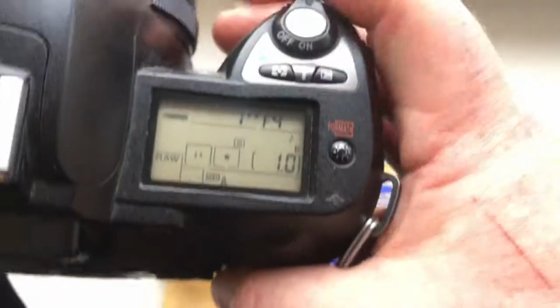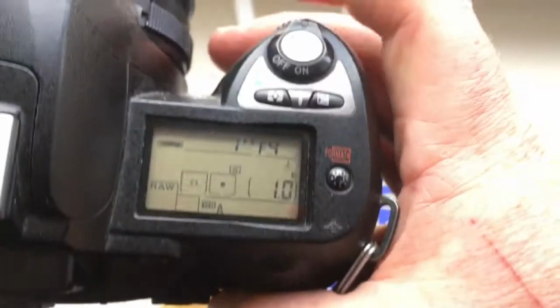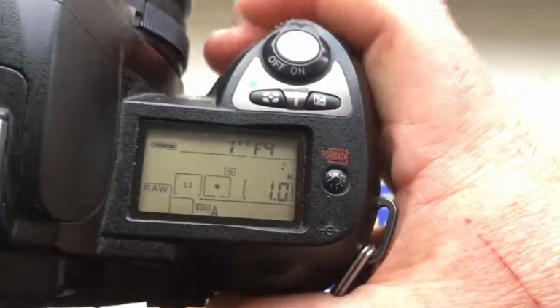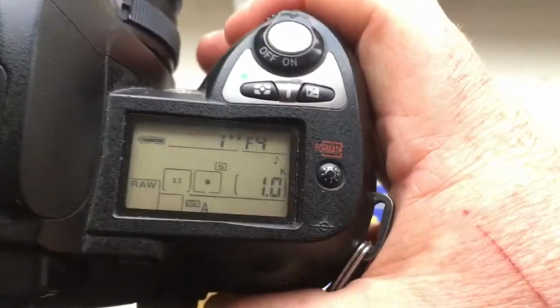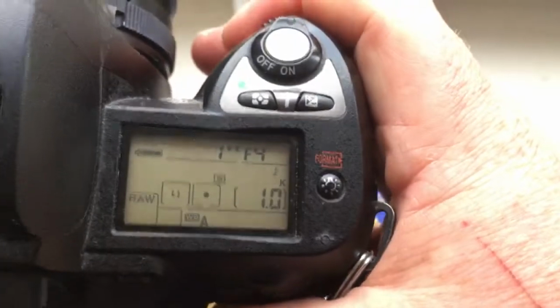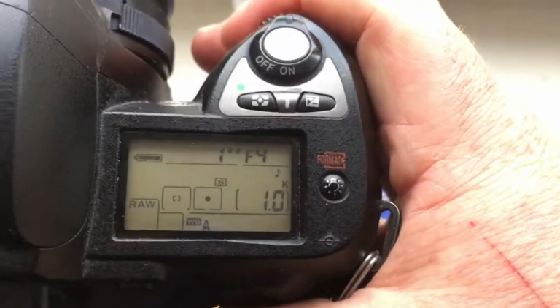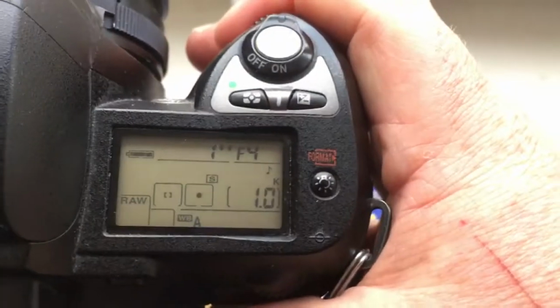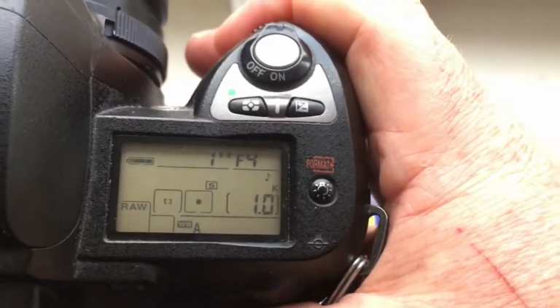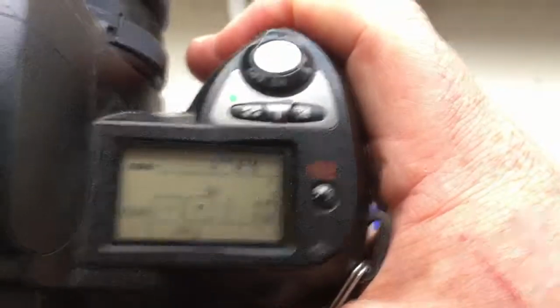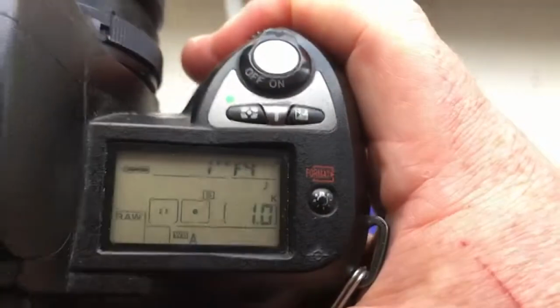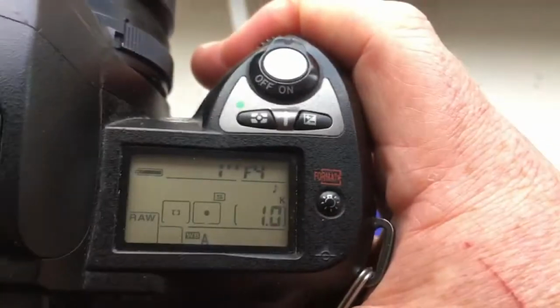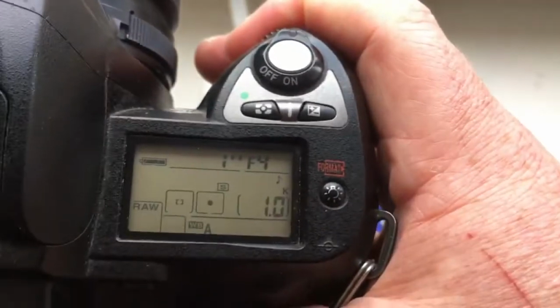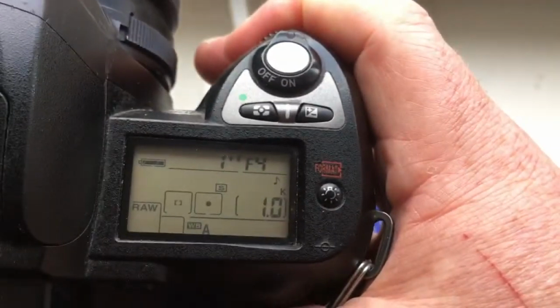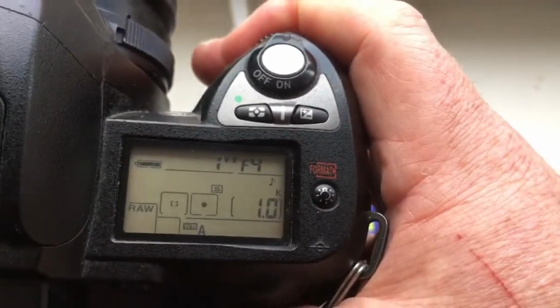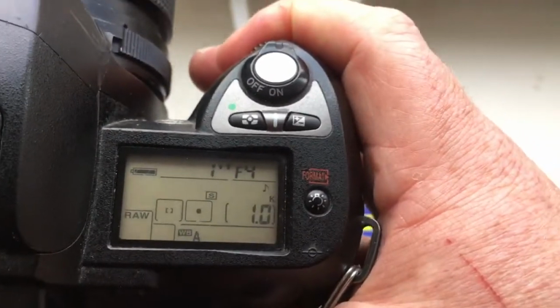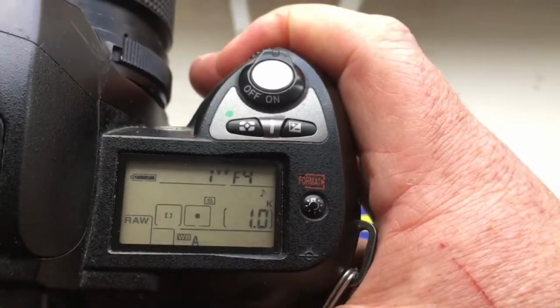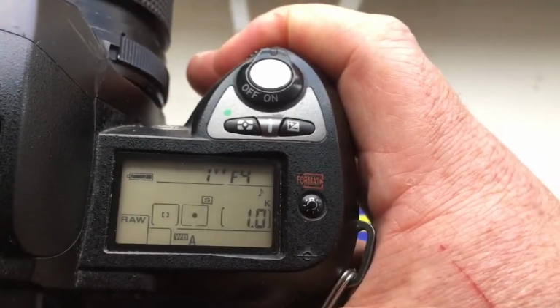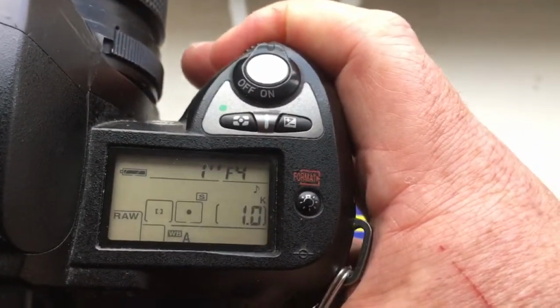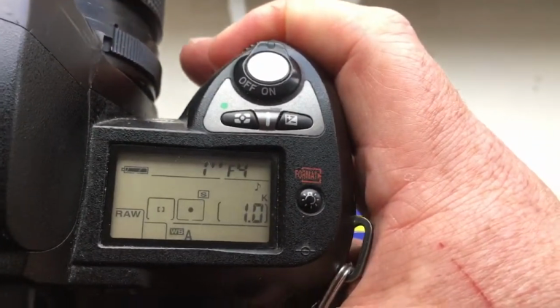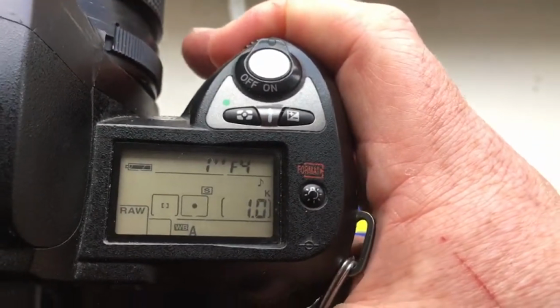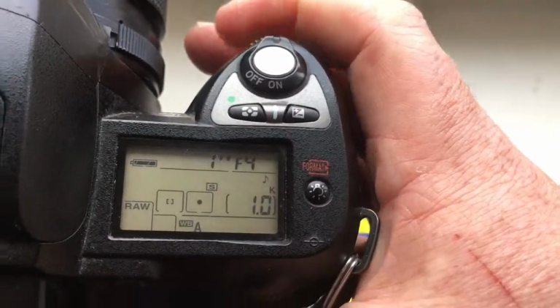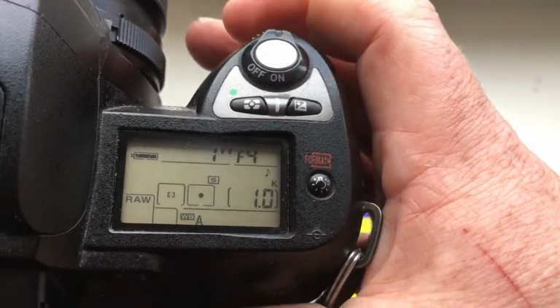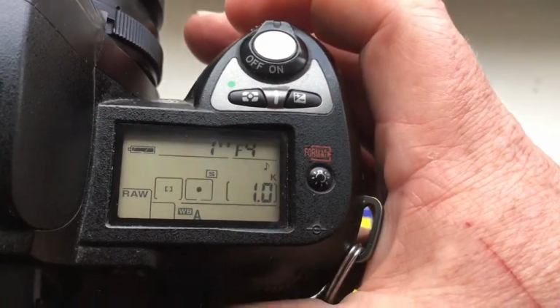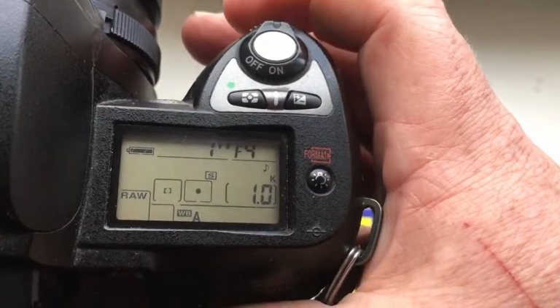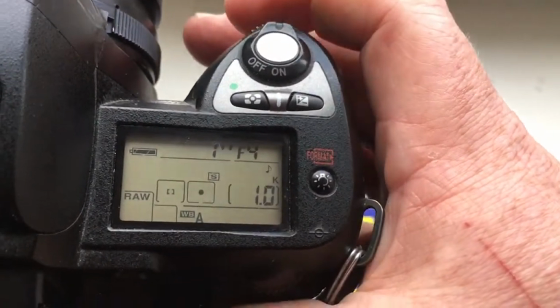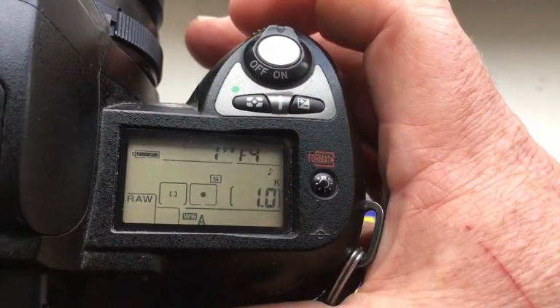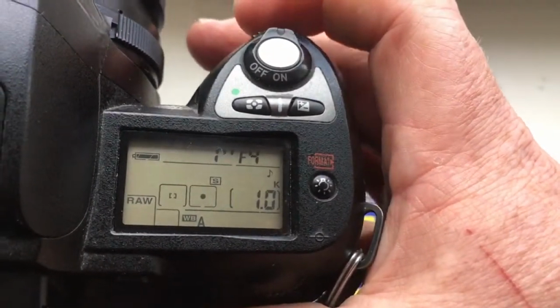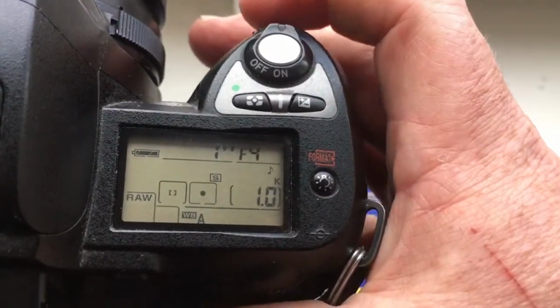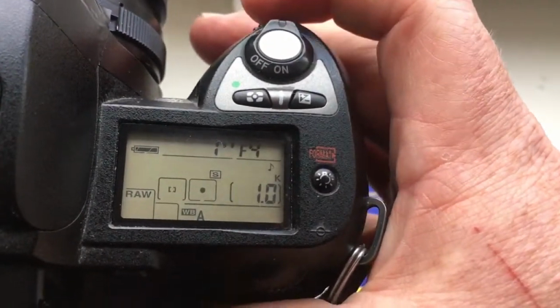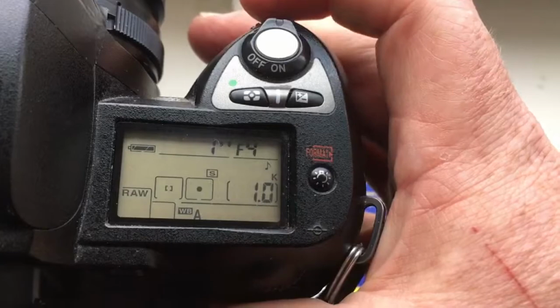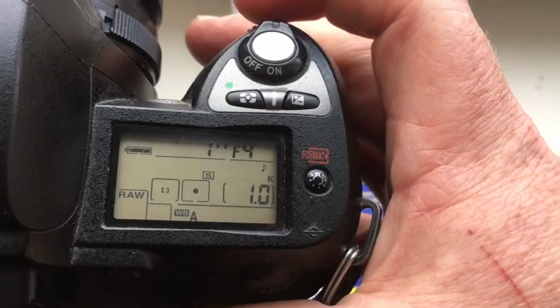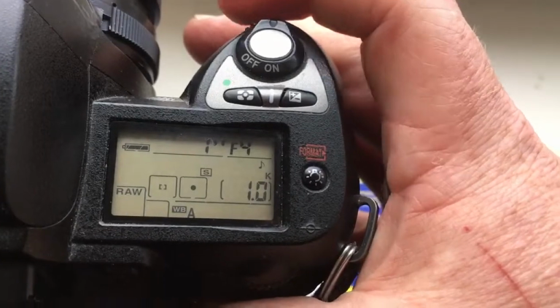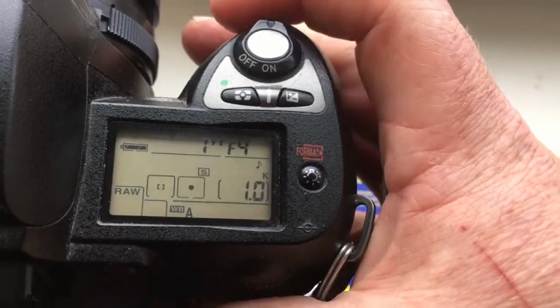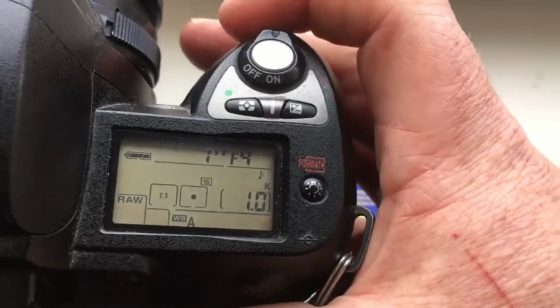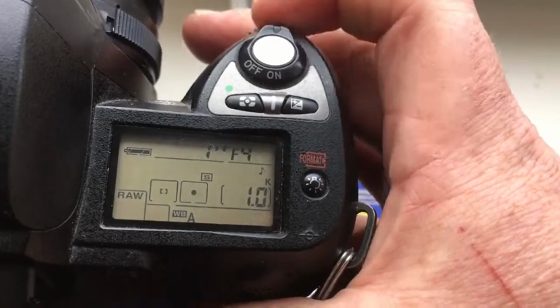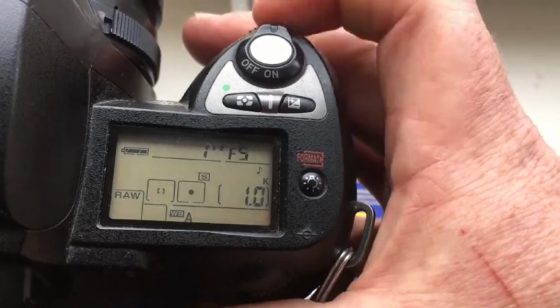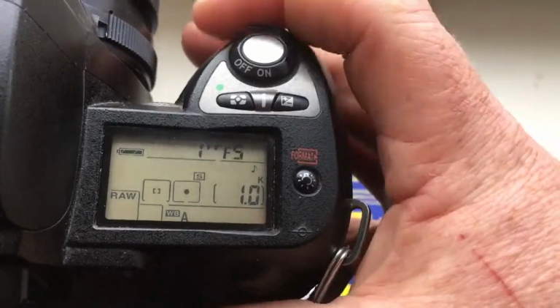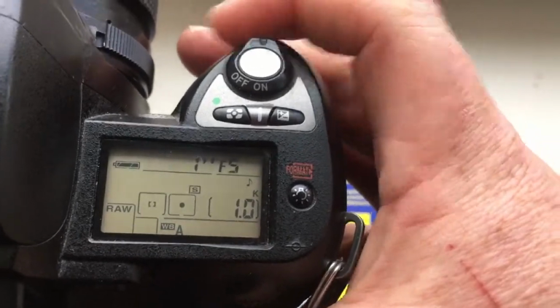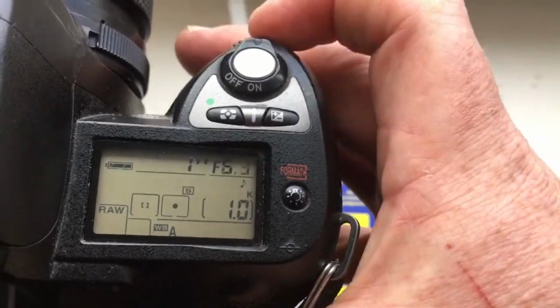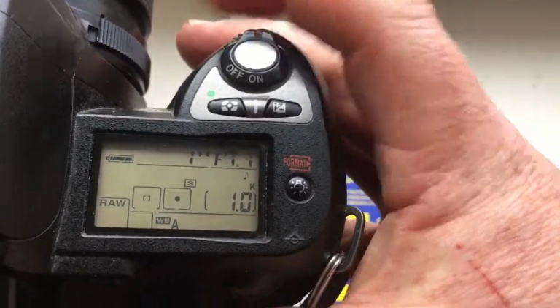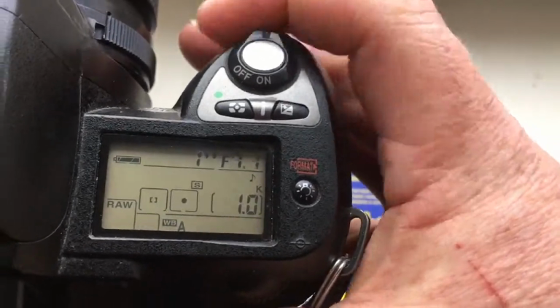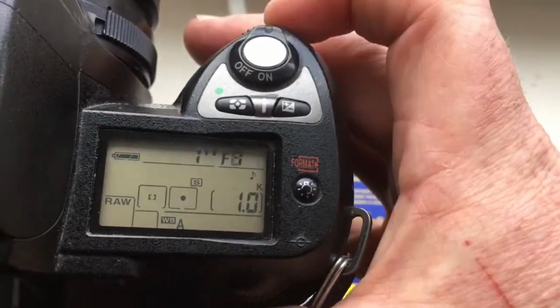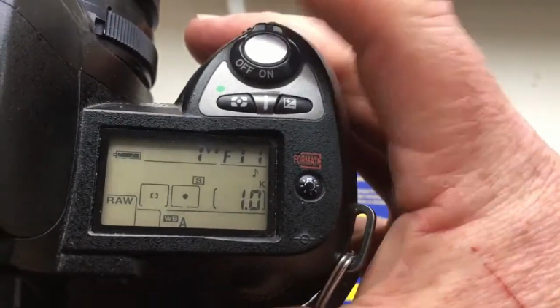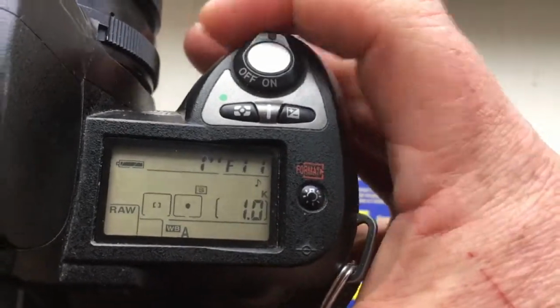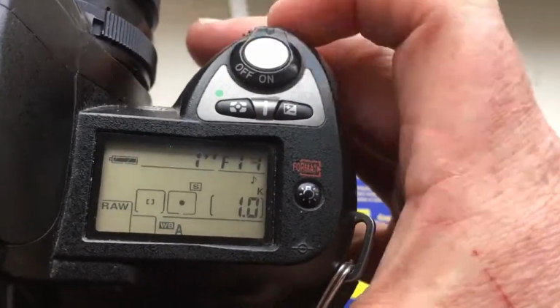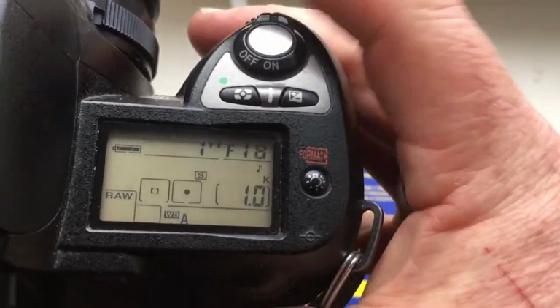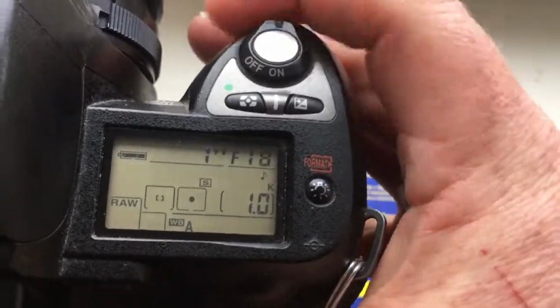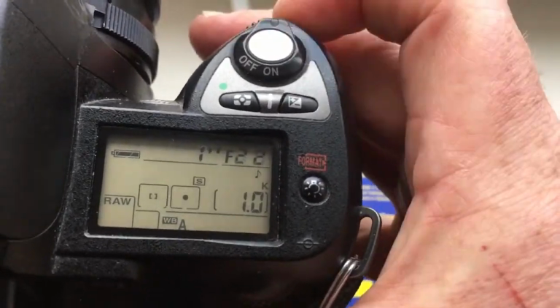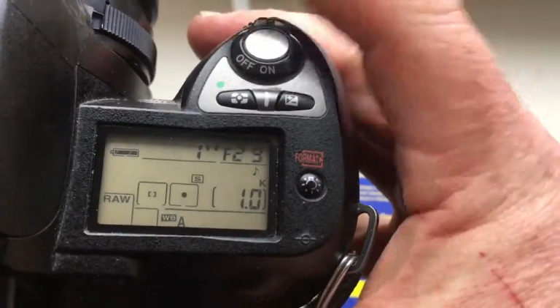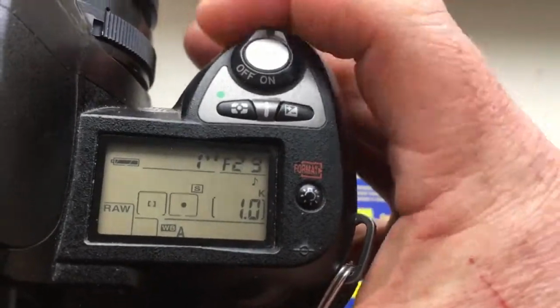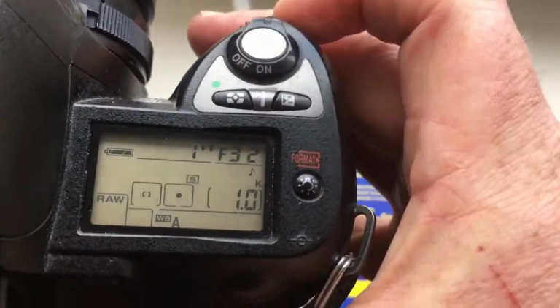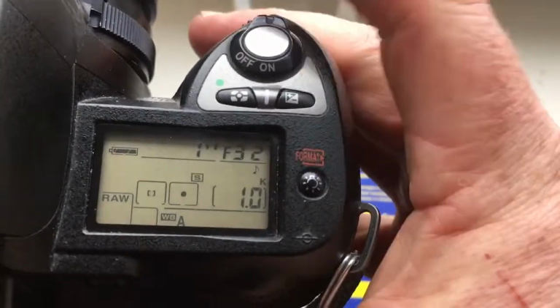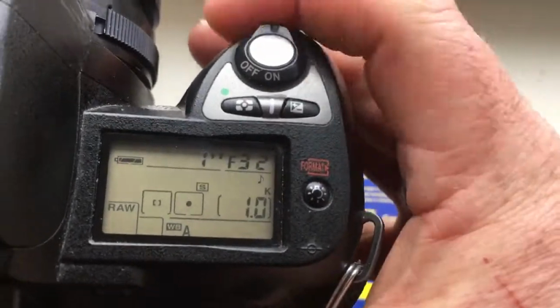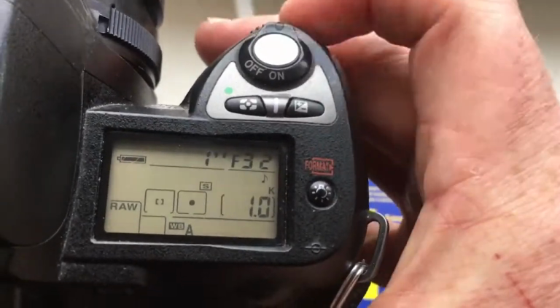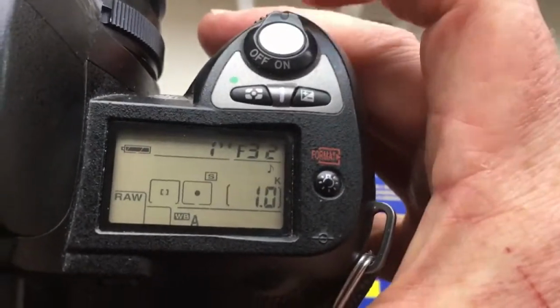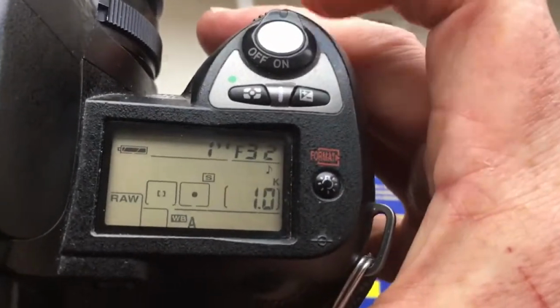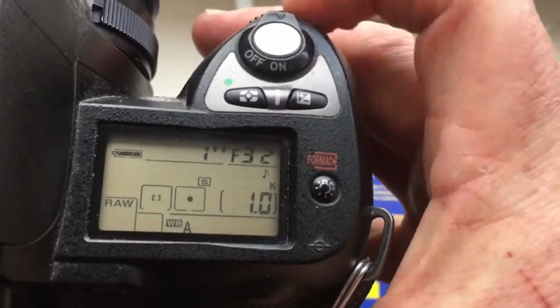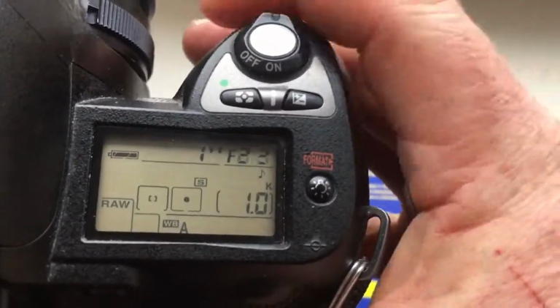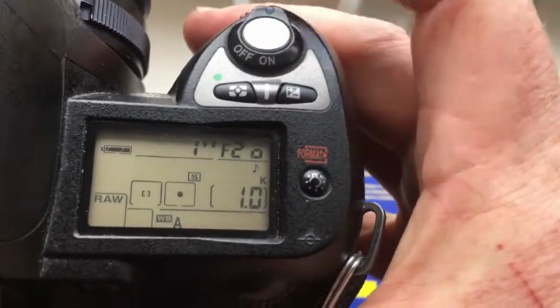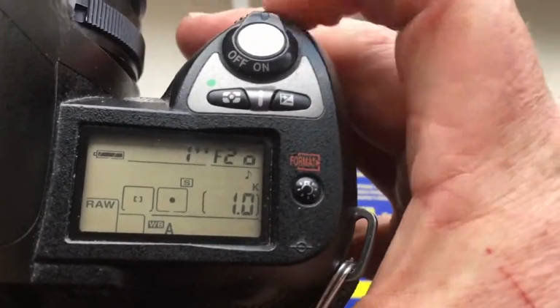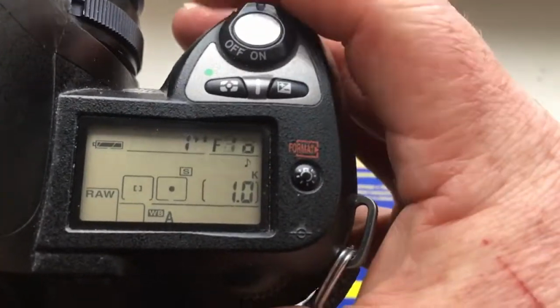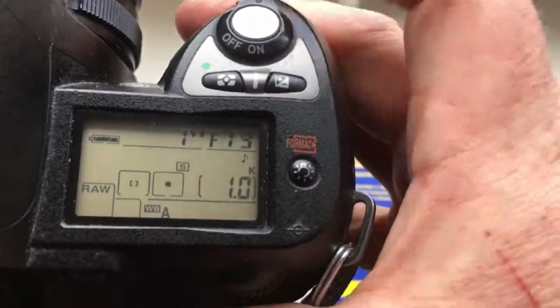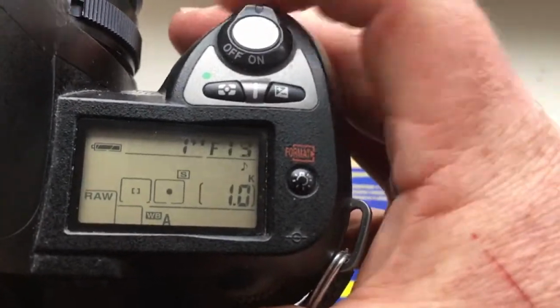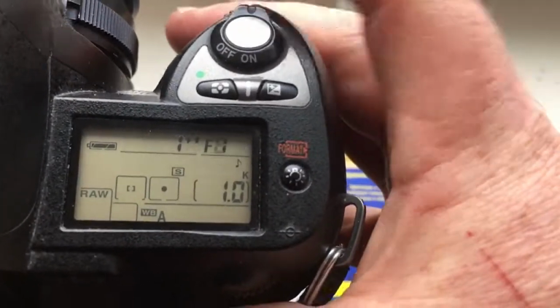The chip number six: focal length is 150mm, aperture range from 4 to 32.